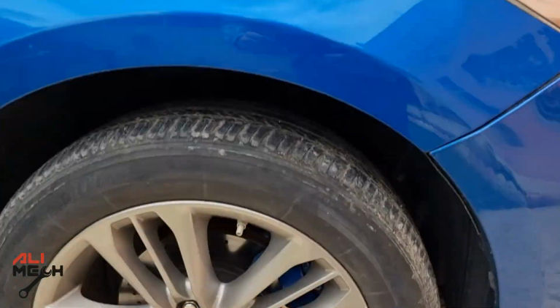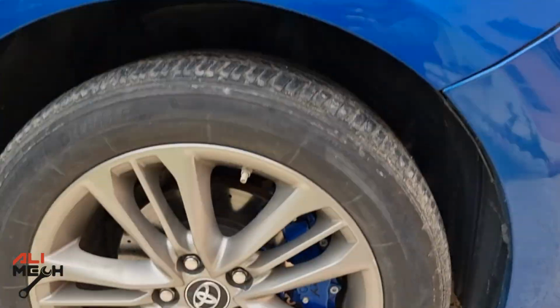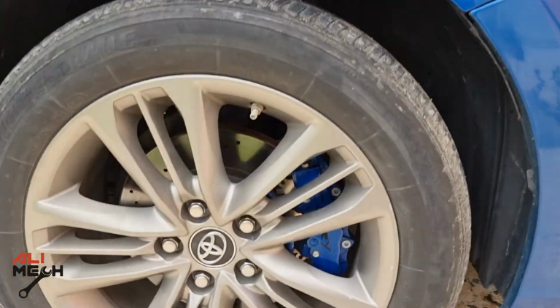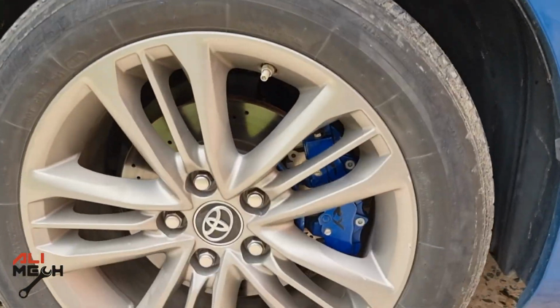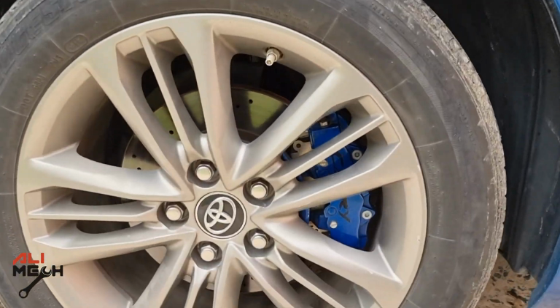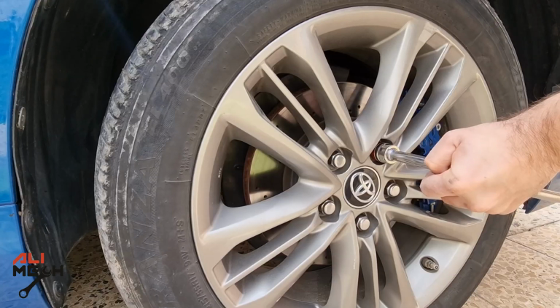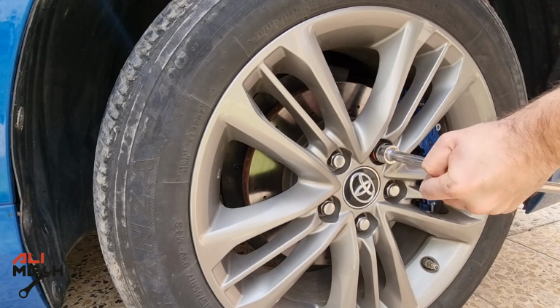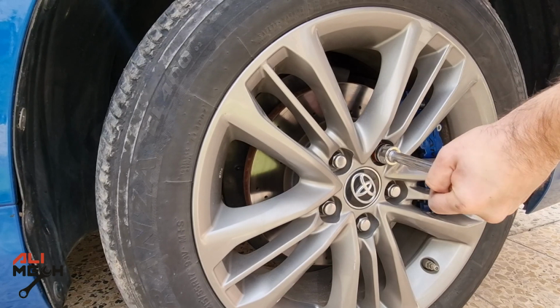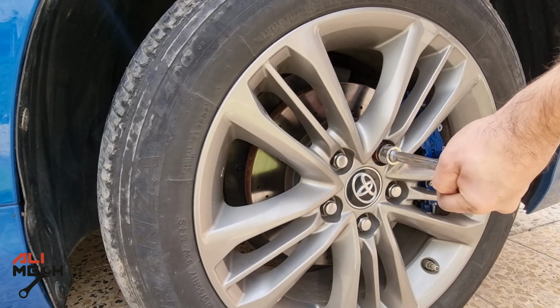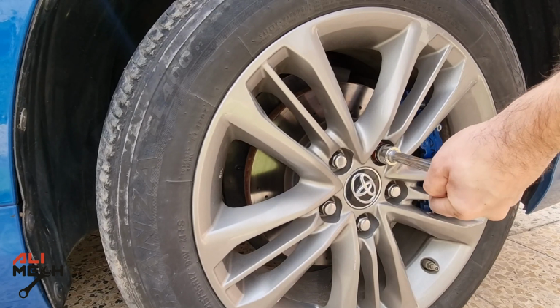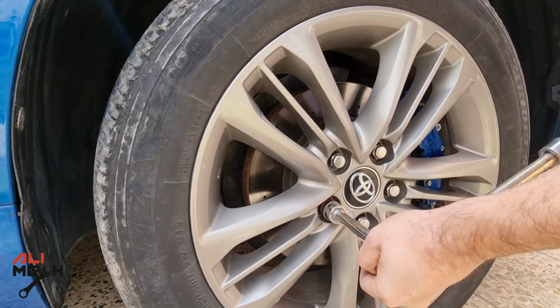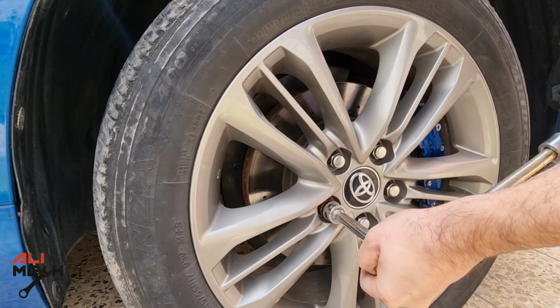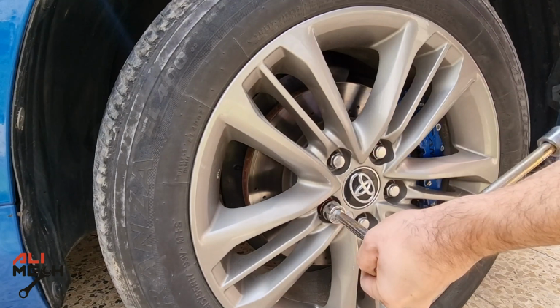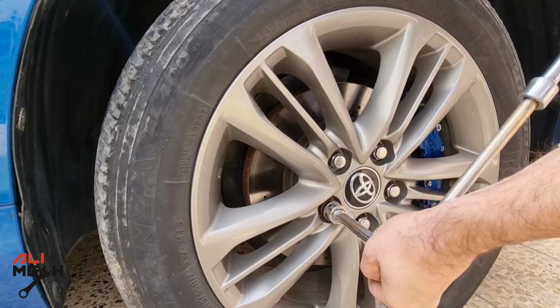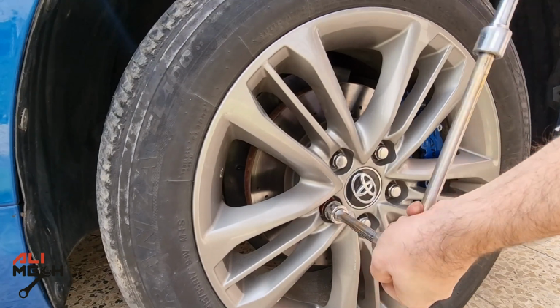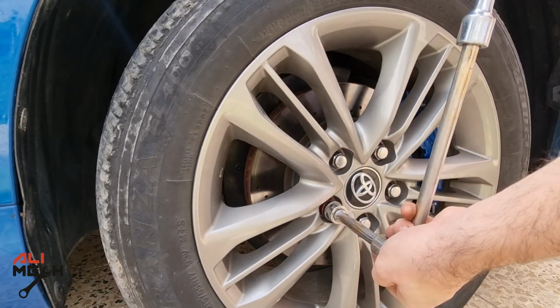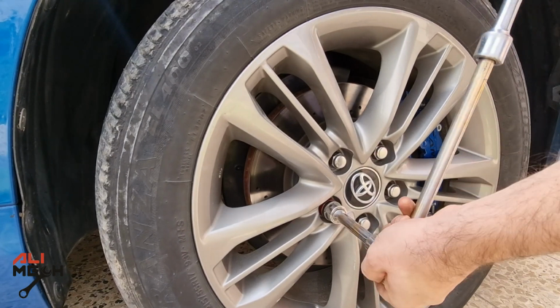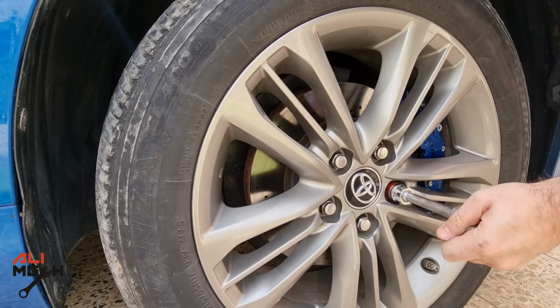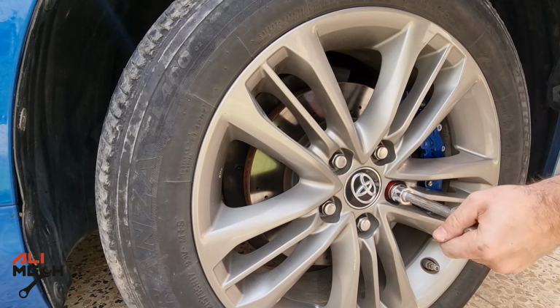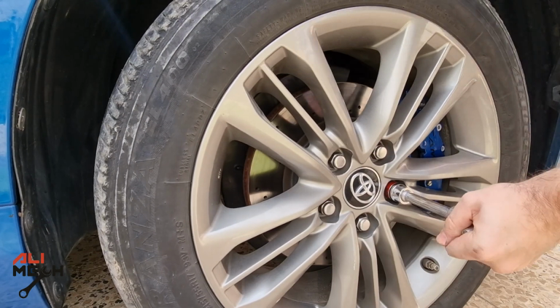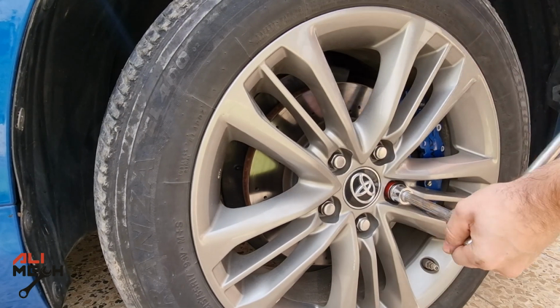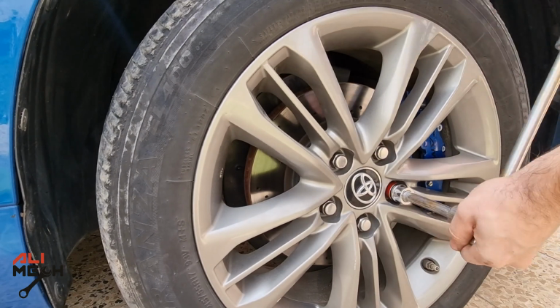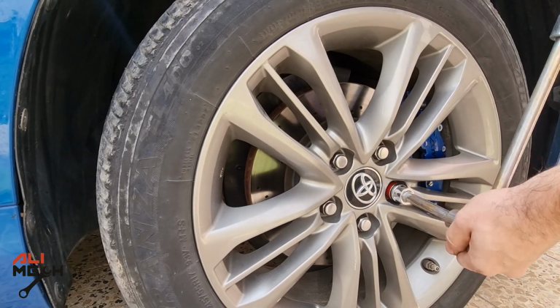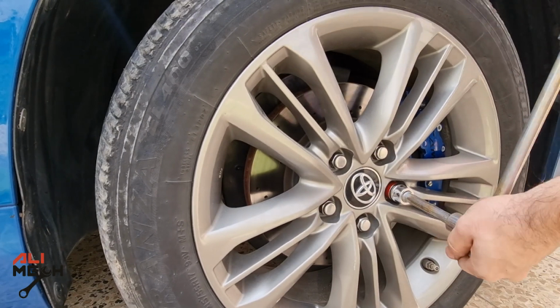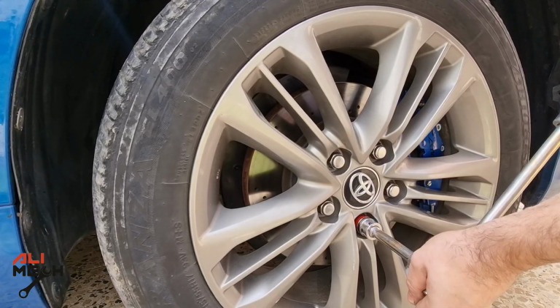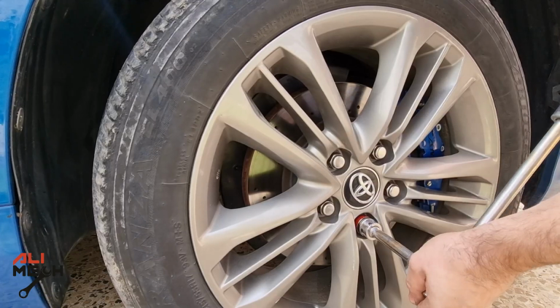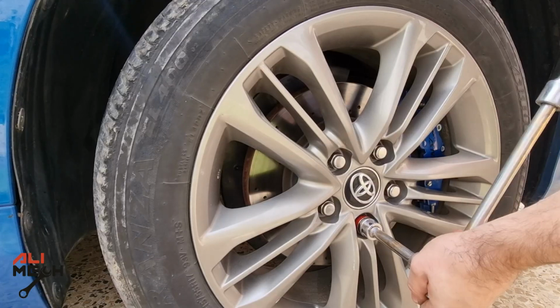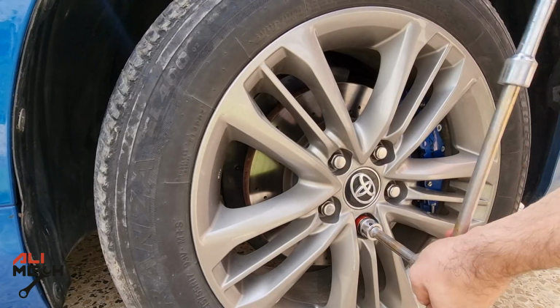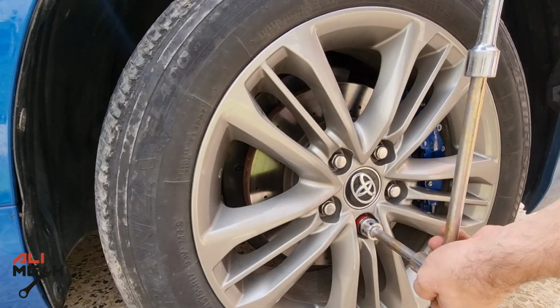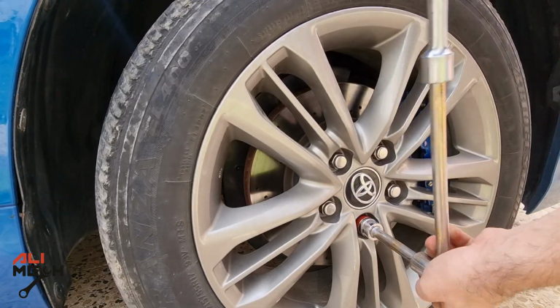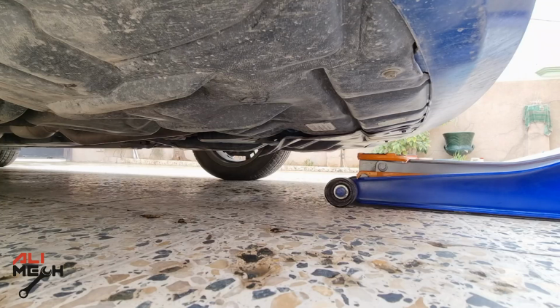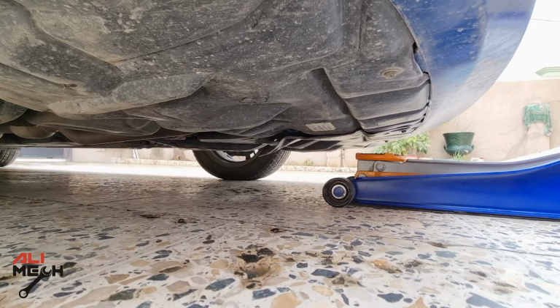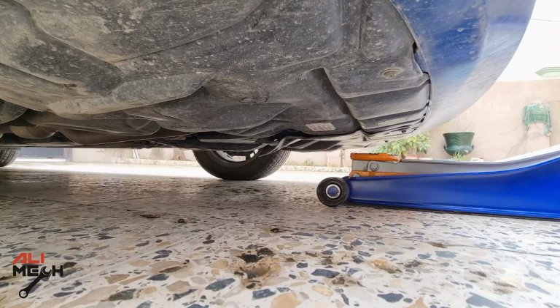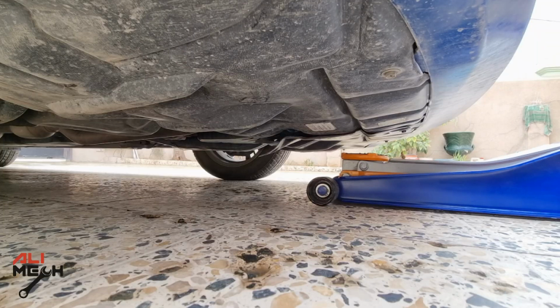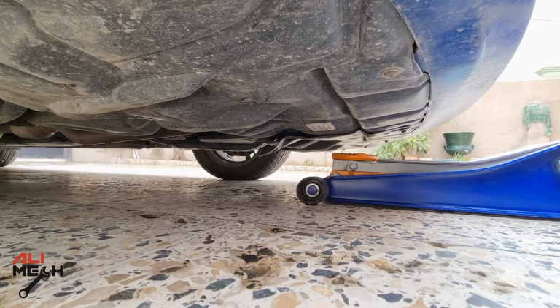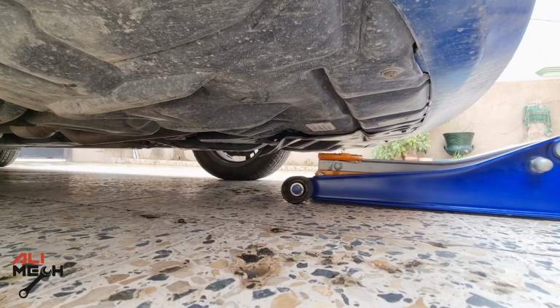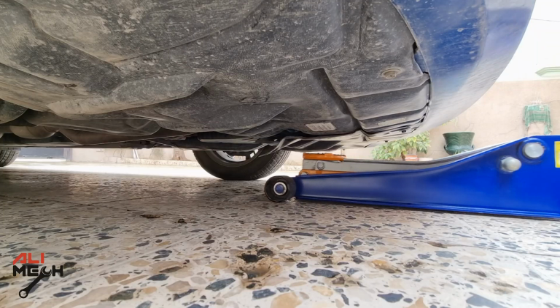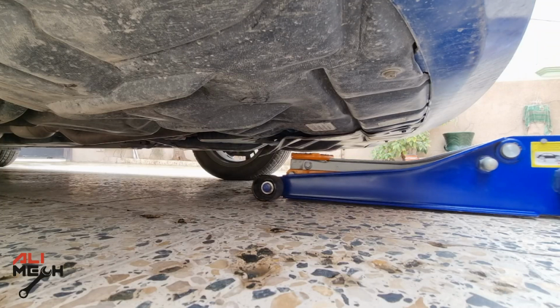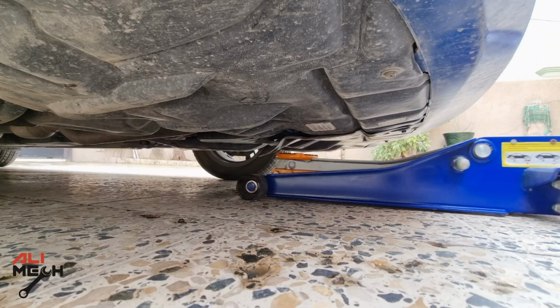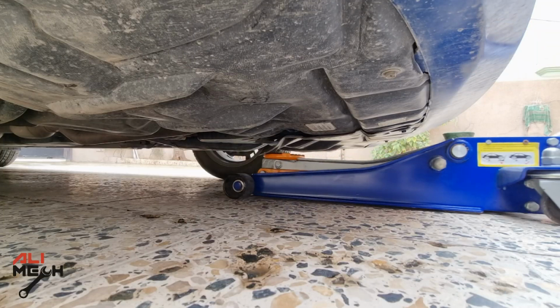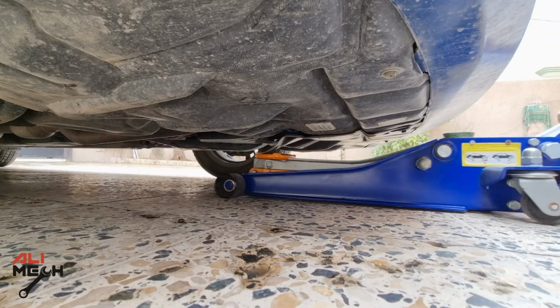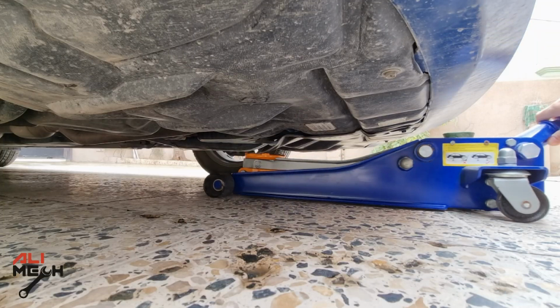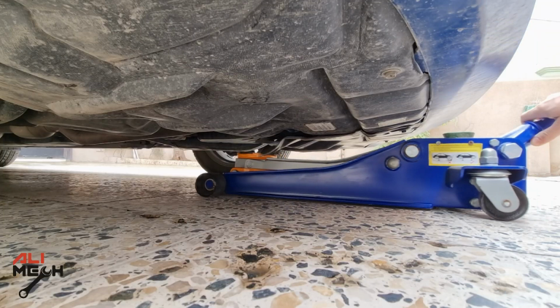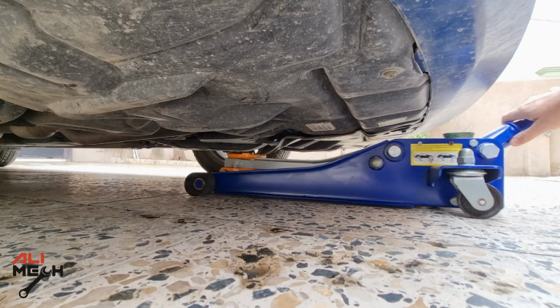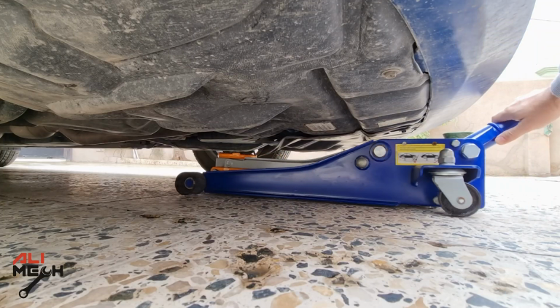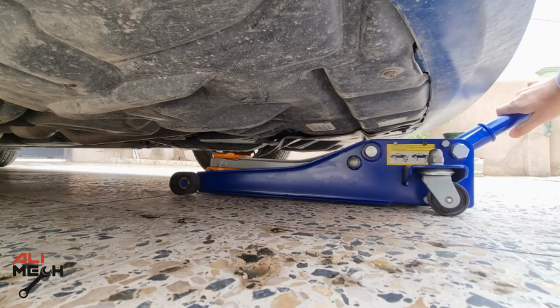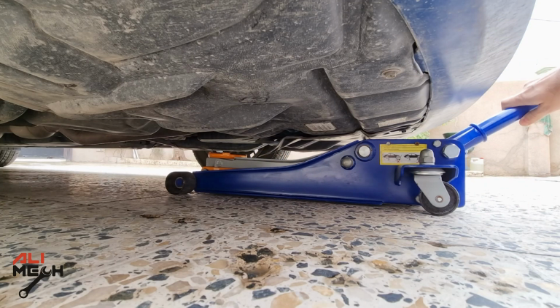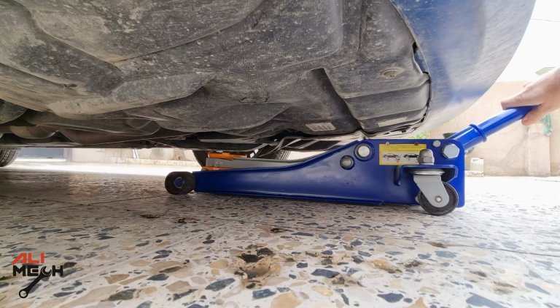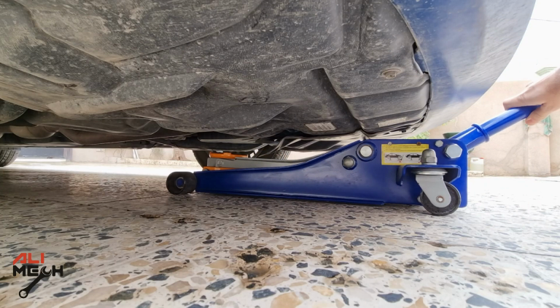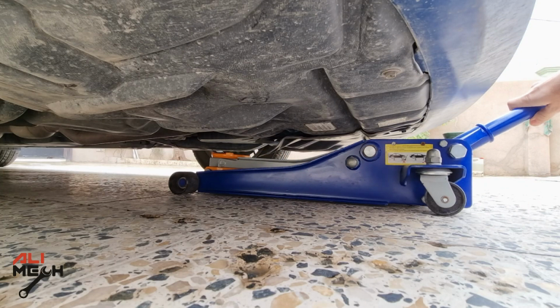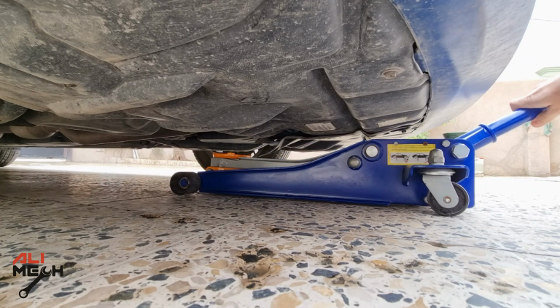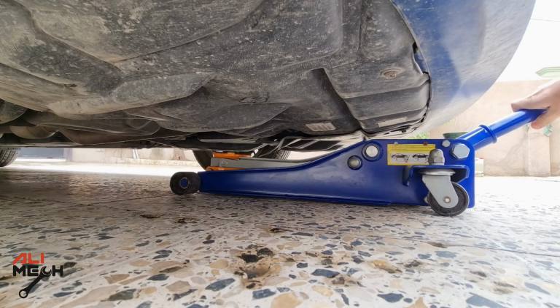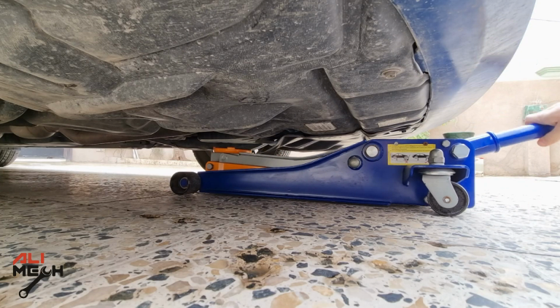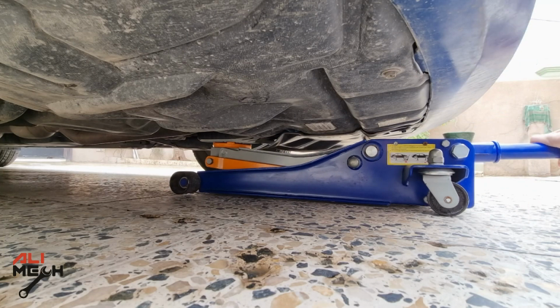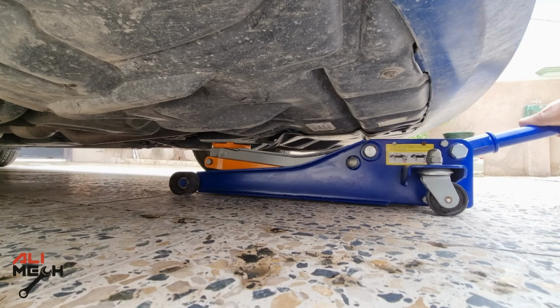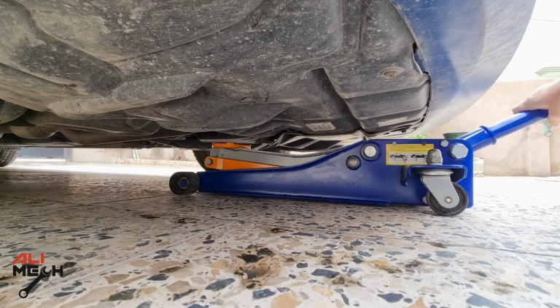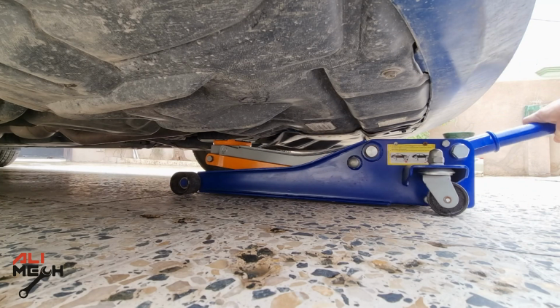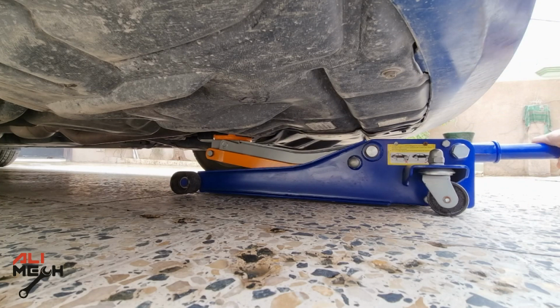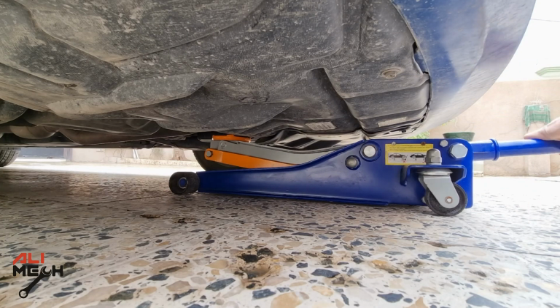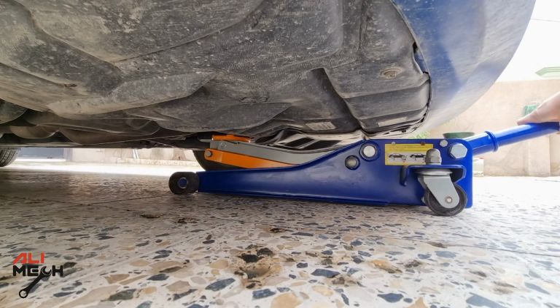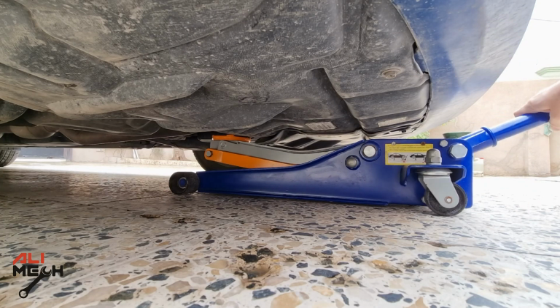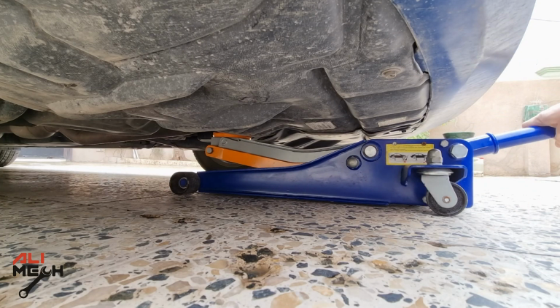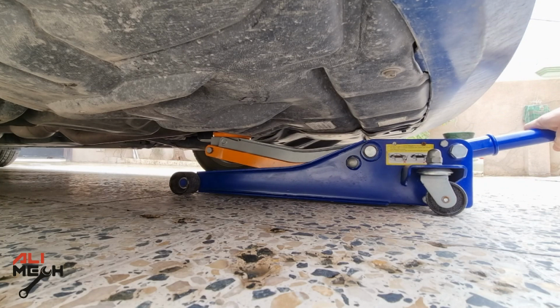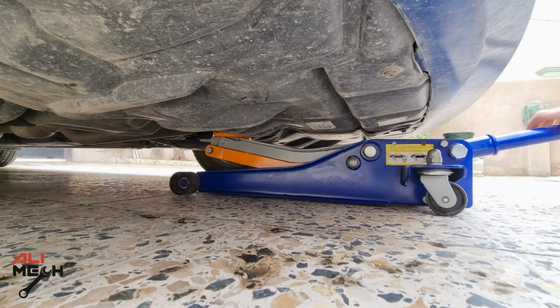Loosen the lug nuts first, and then jack up the car. I'm going to put it on a jack stand — it will make the job much easier.